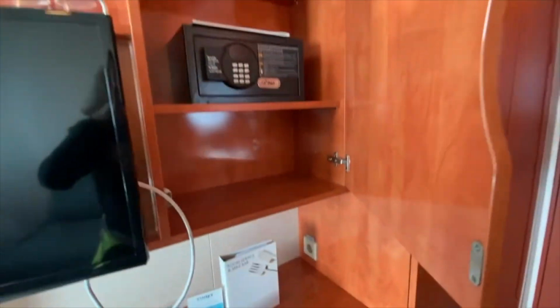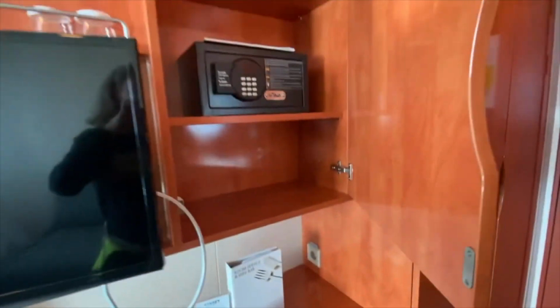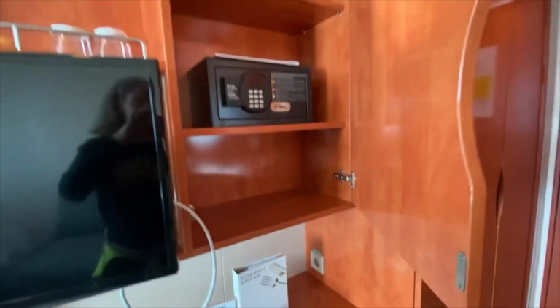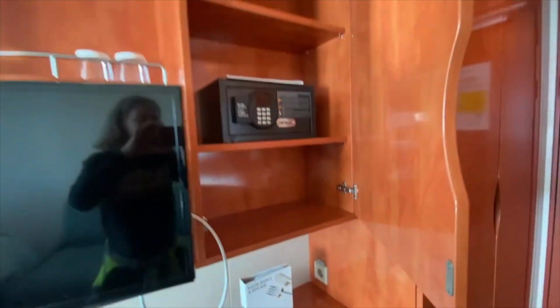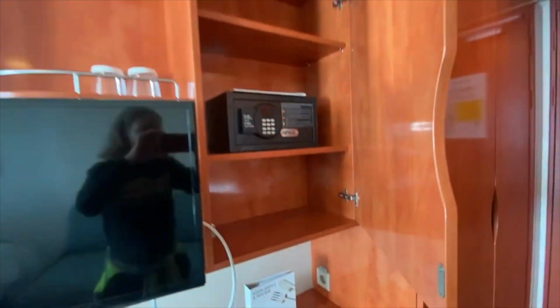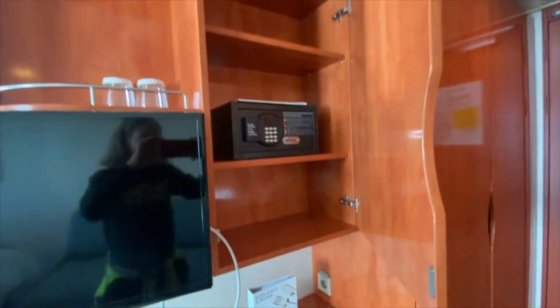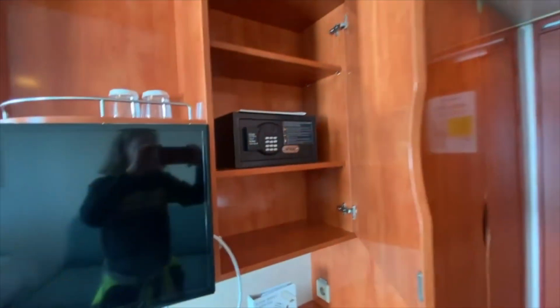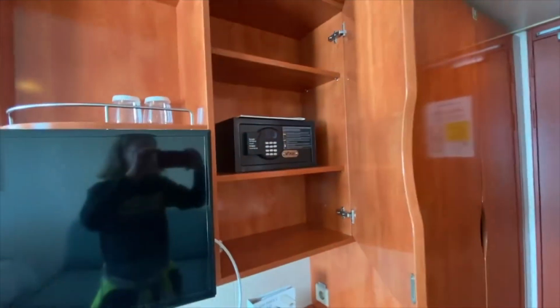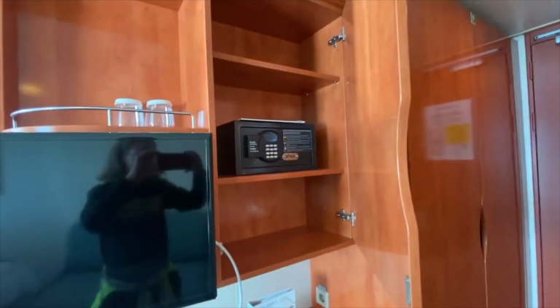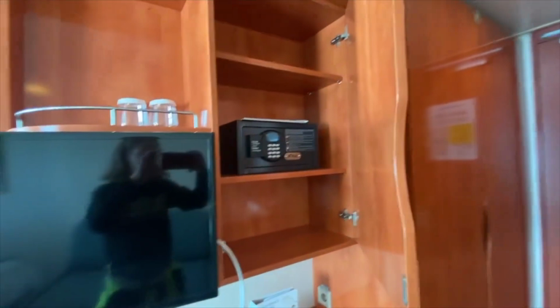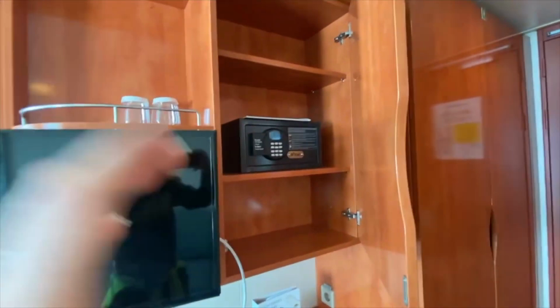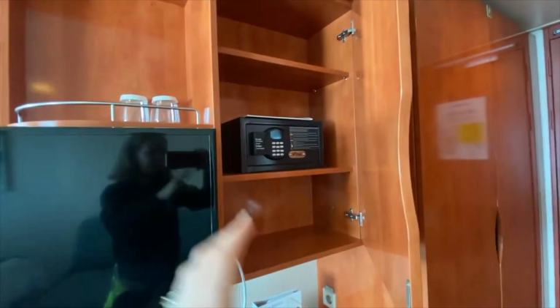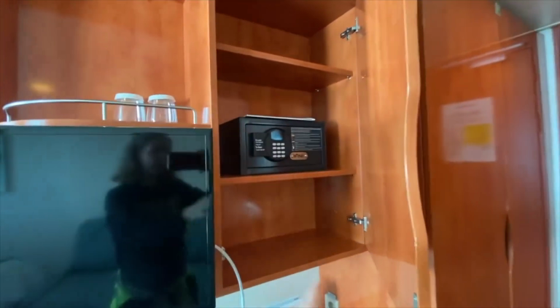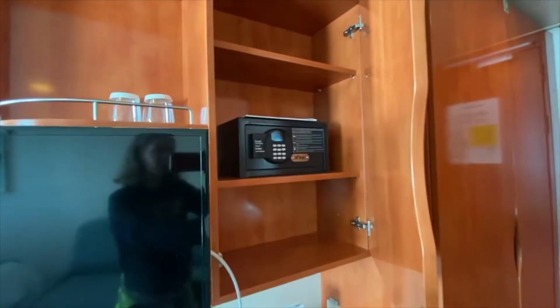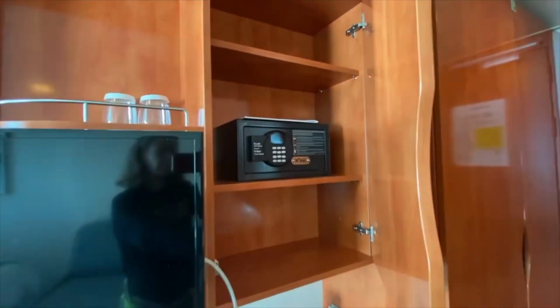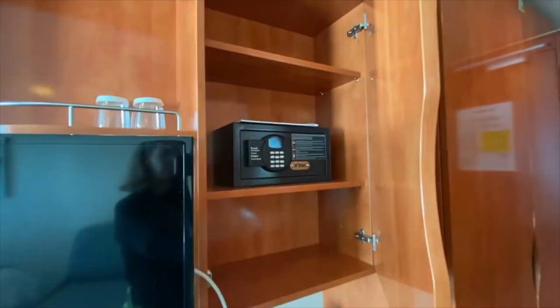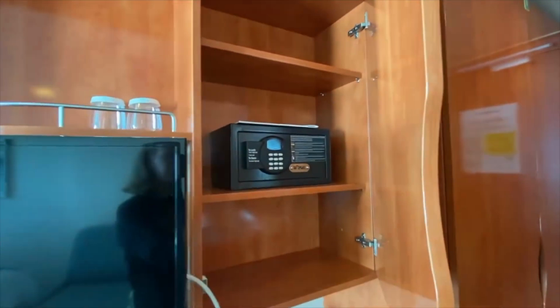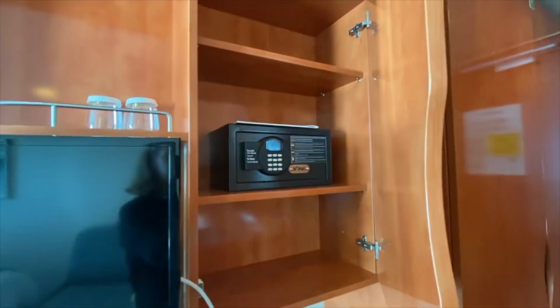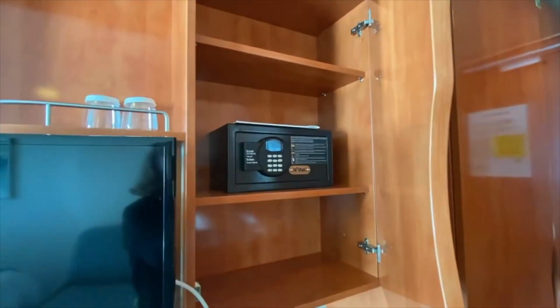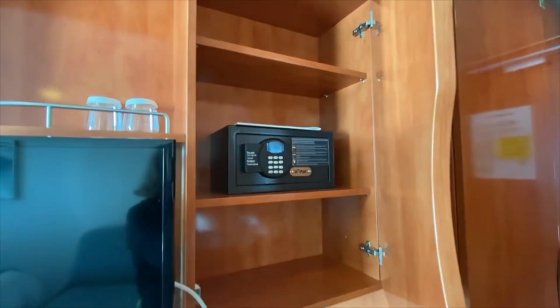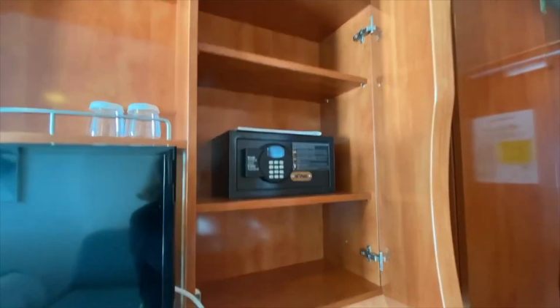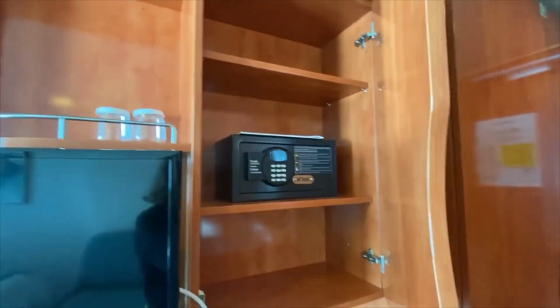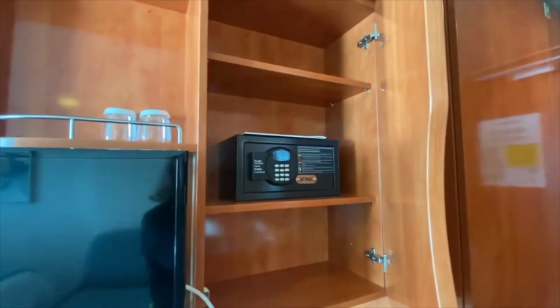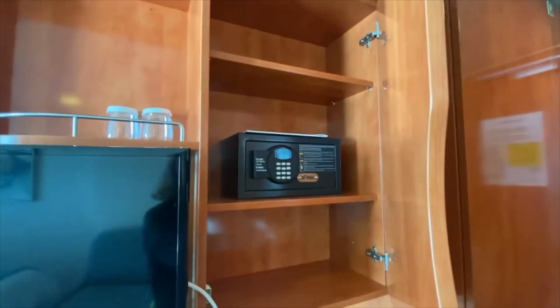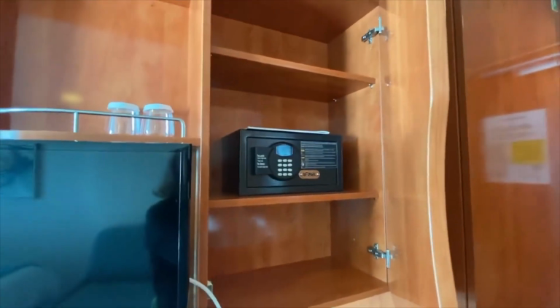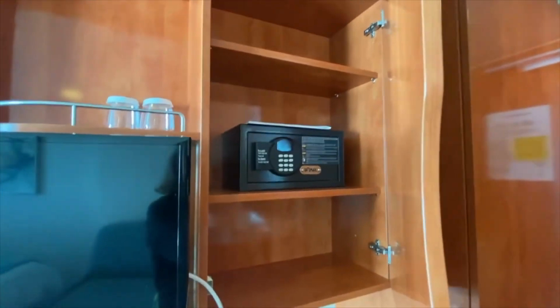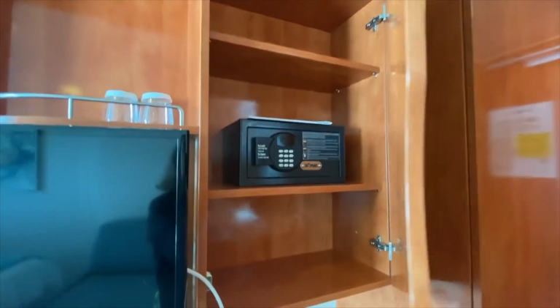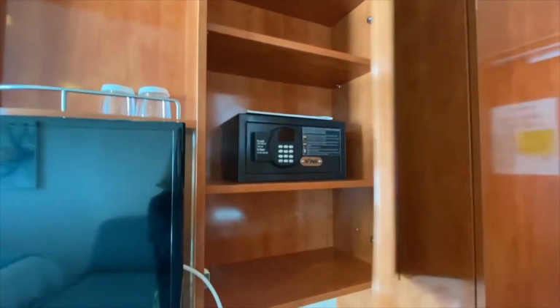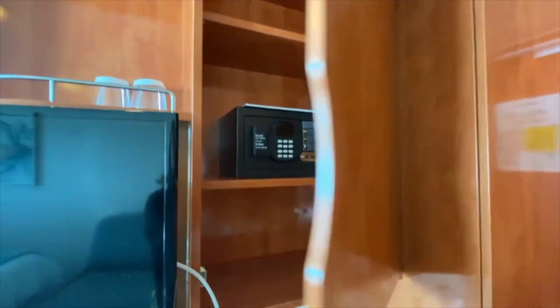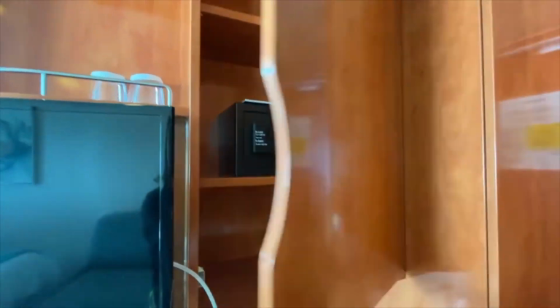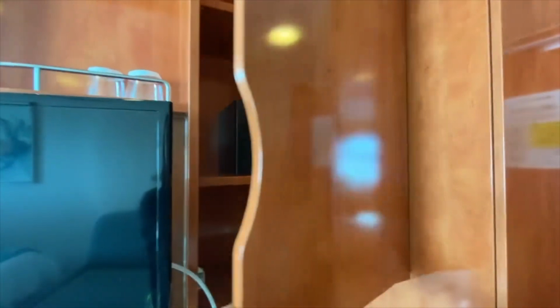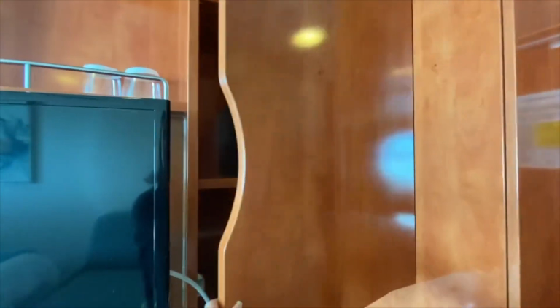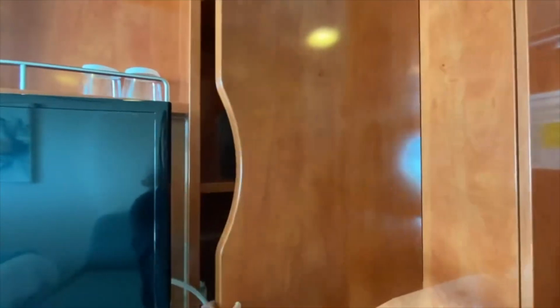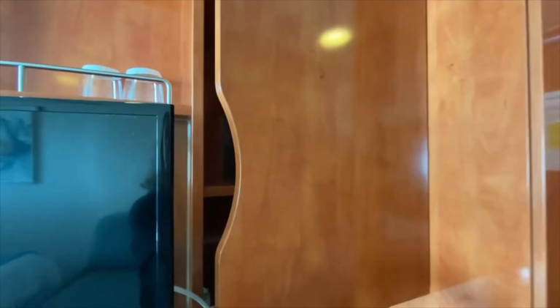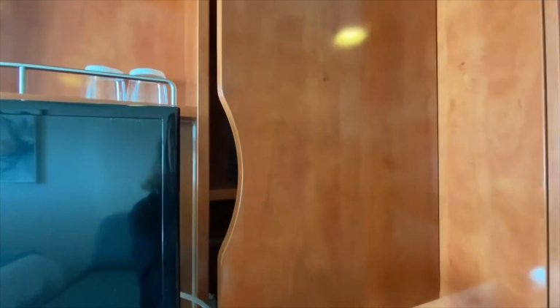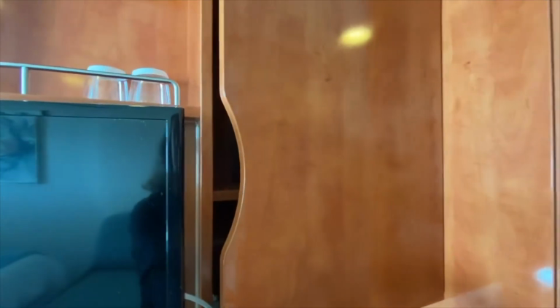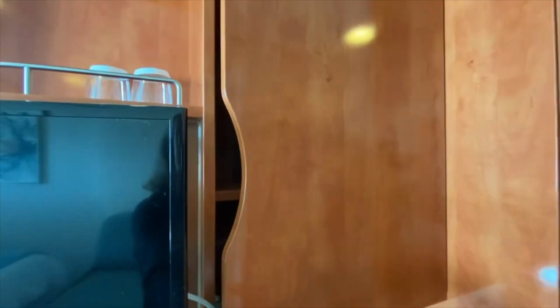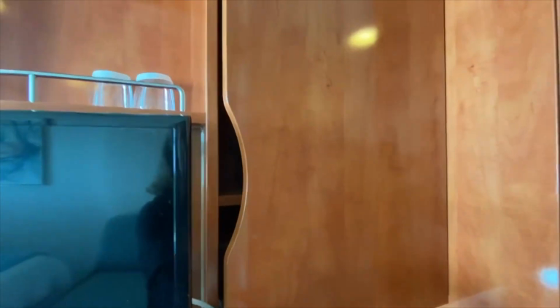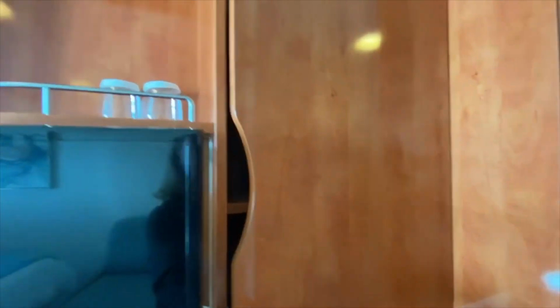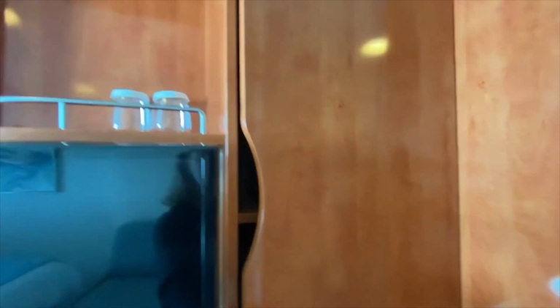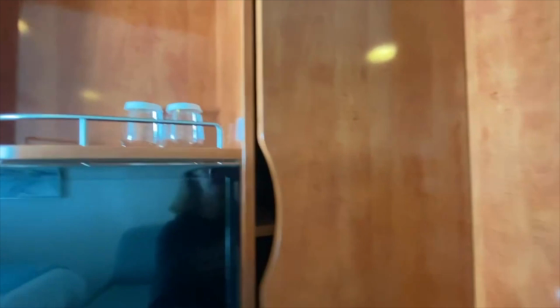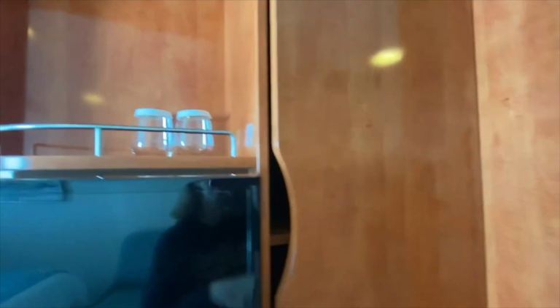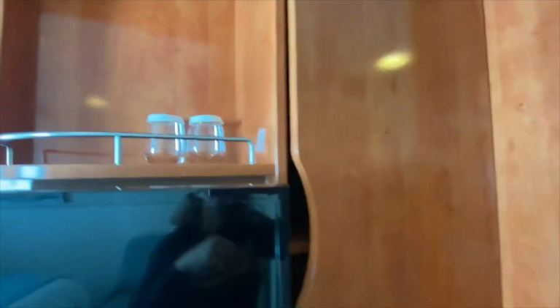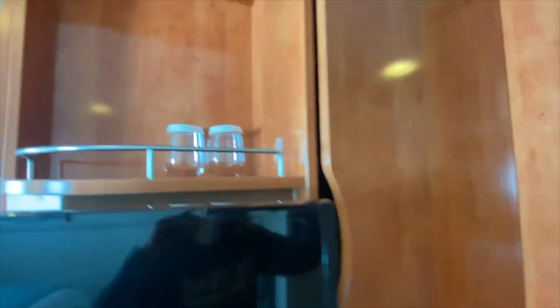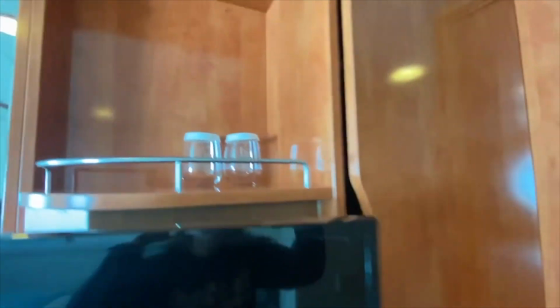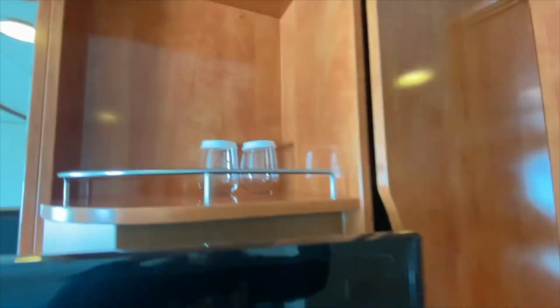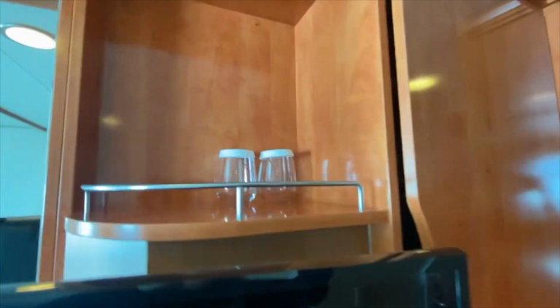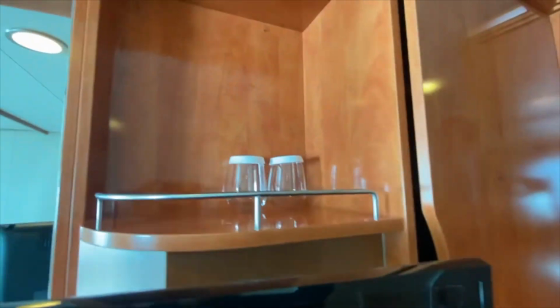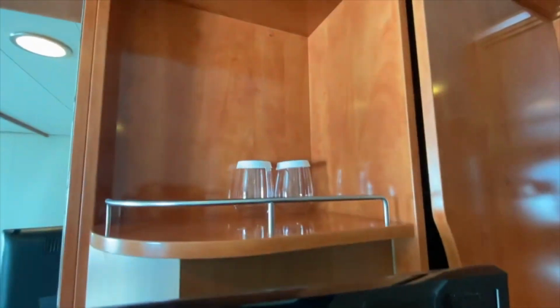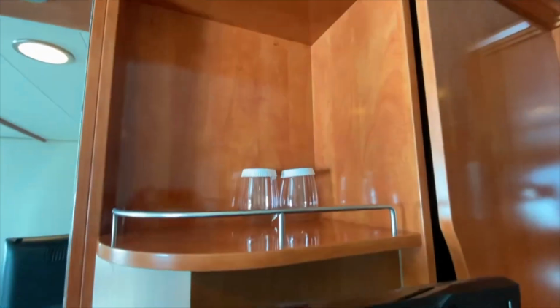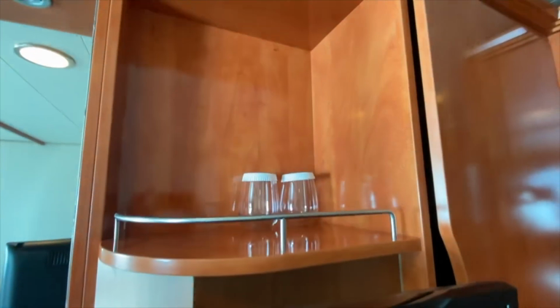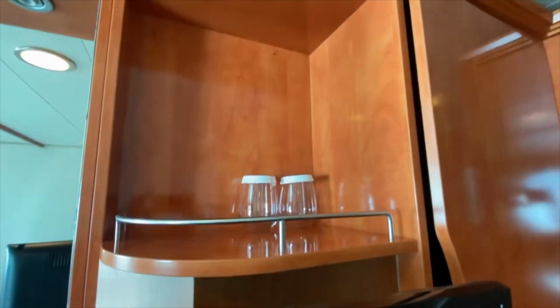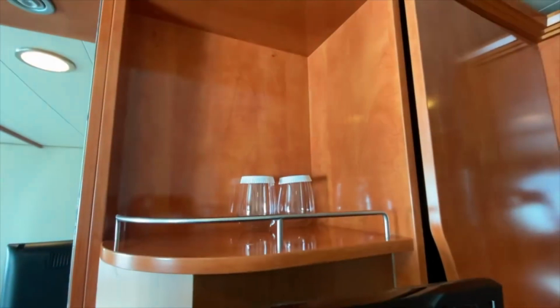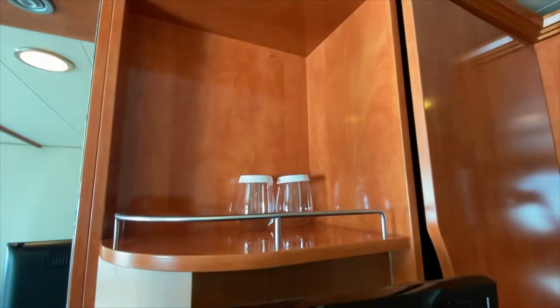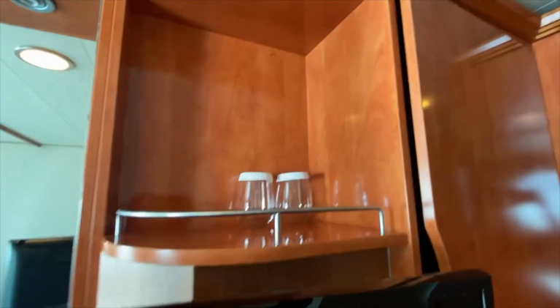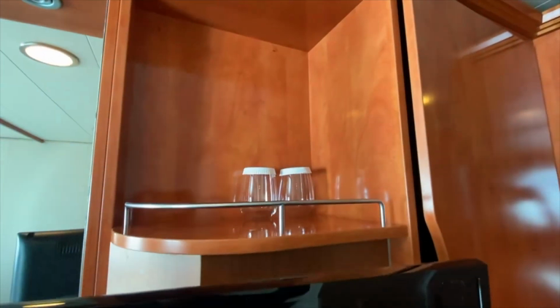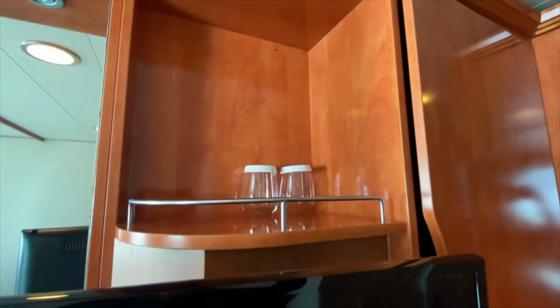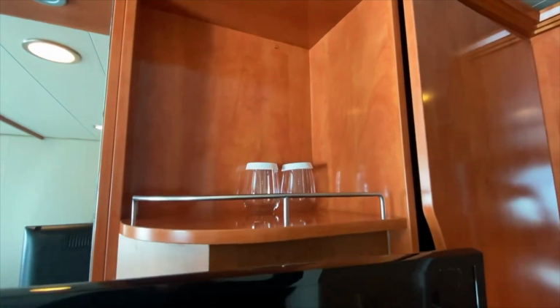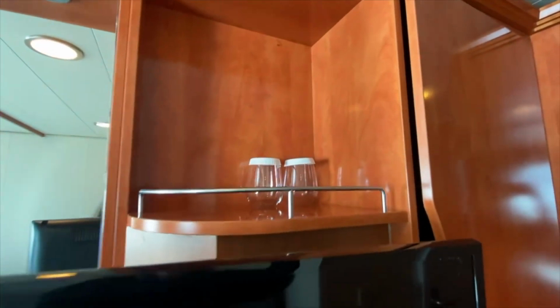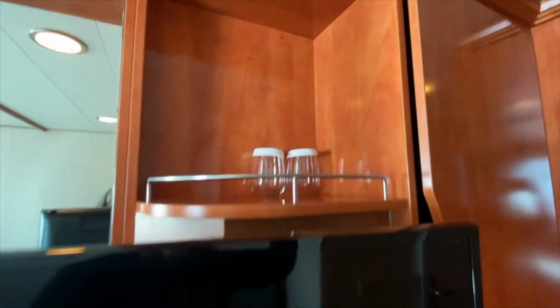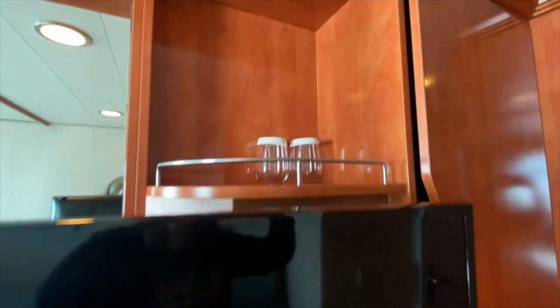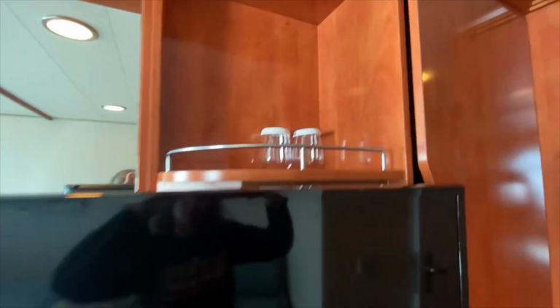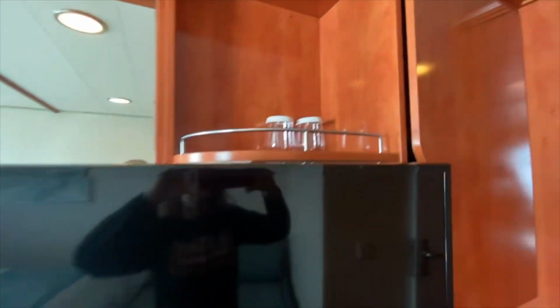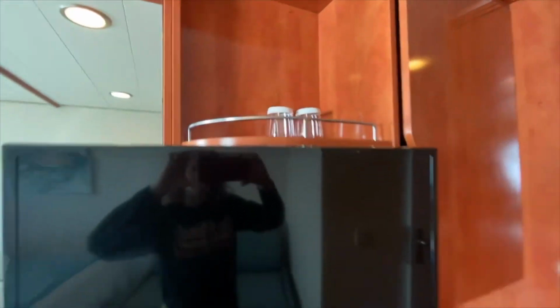My chocolate covered strawberries for being platinum. Here you have your safe and some shelving, plus some additional storage area up here with a few cups.